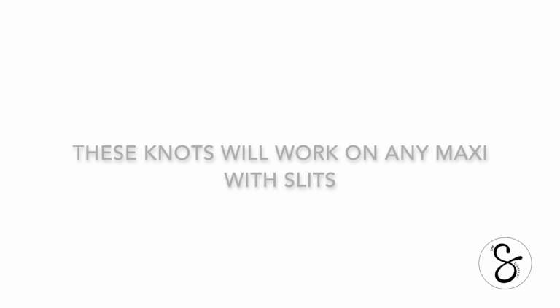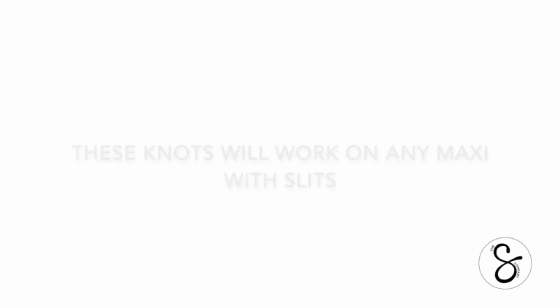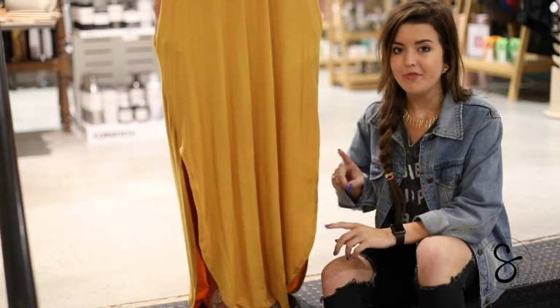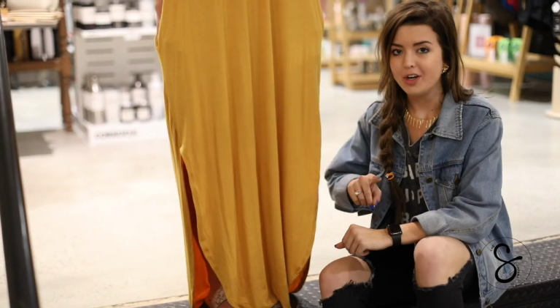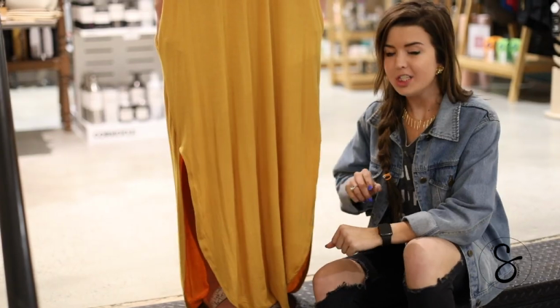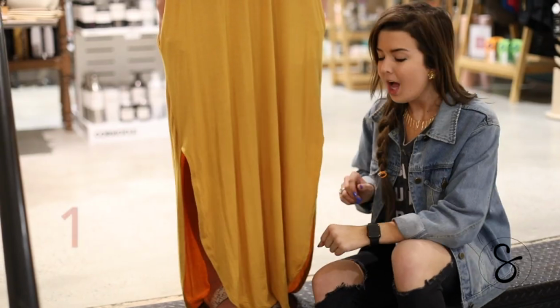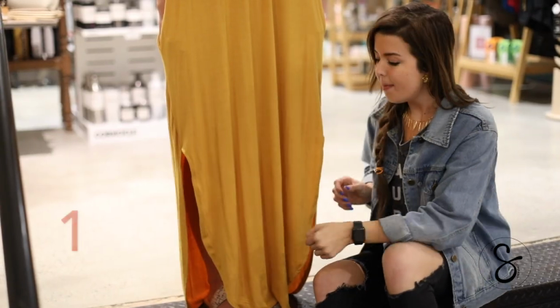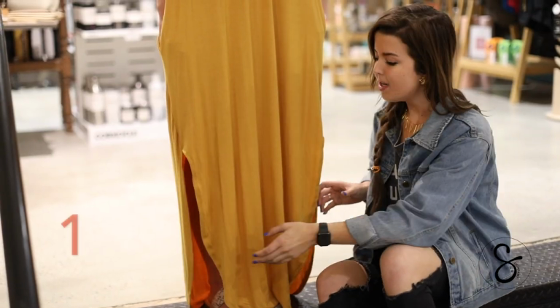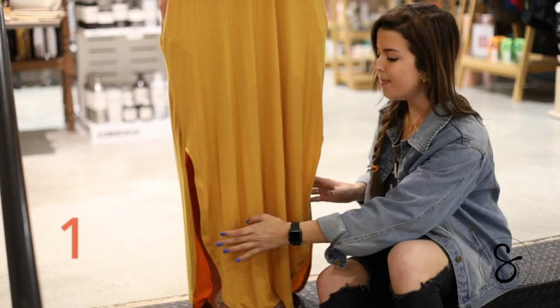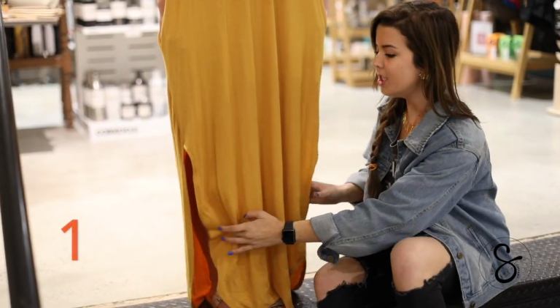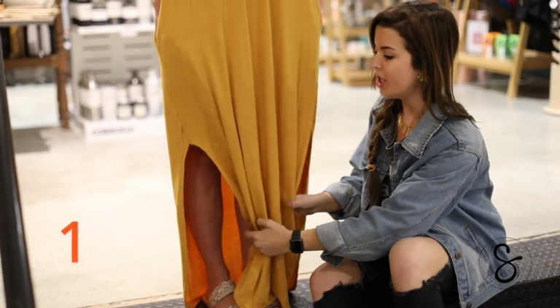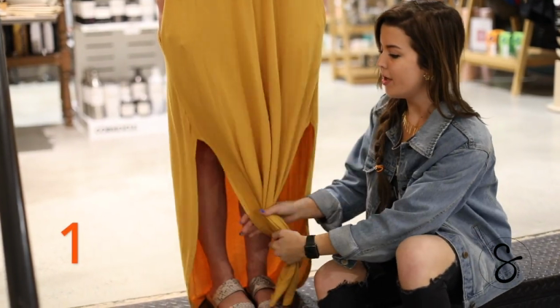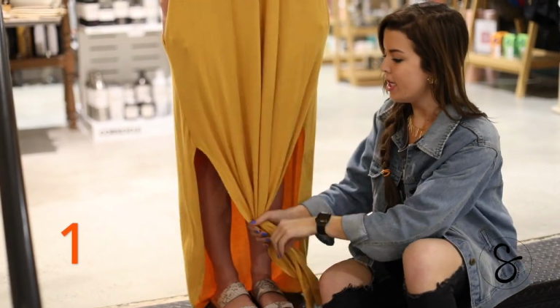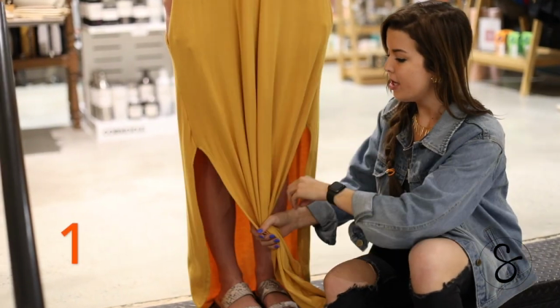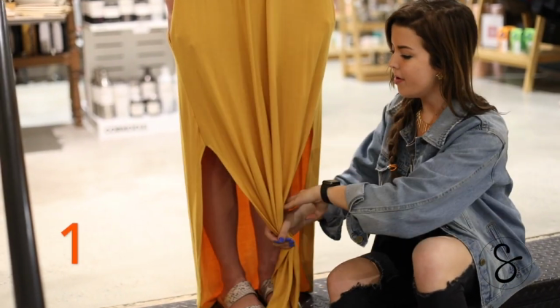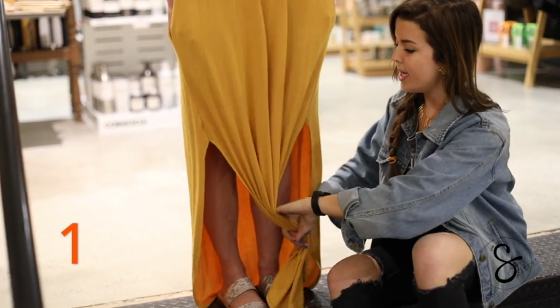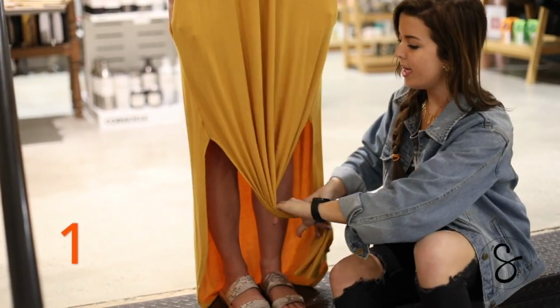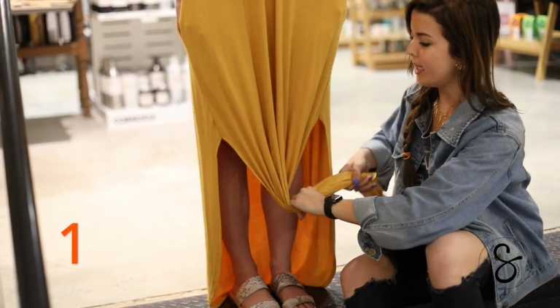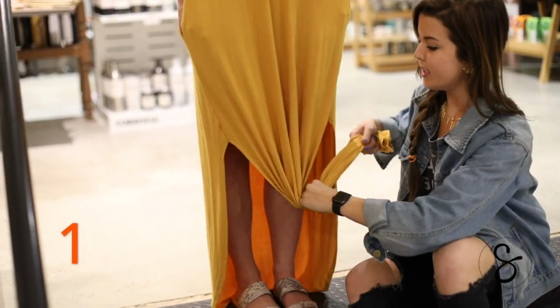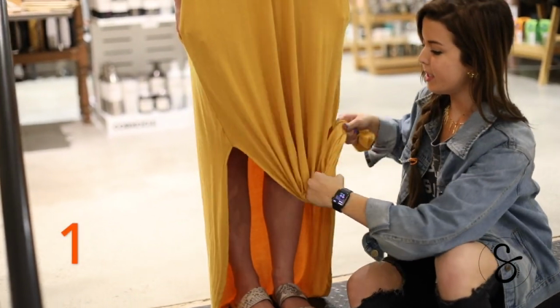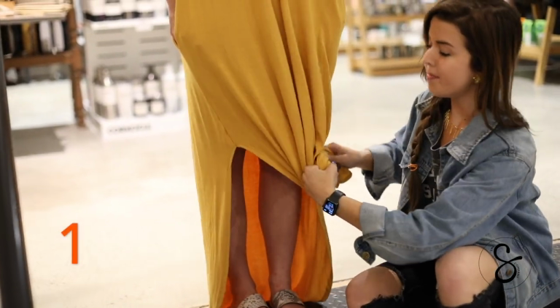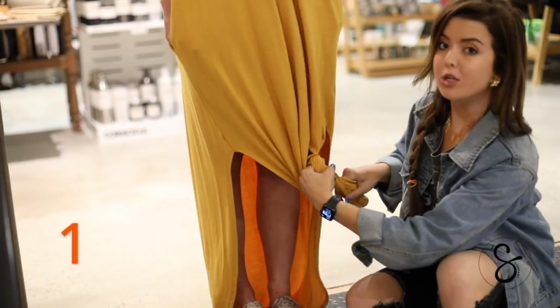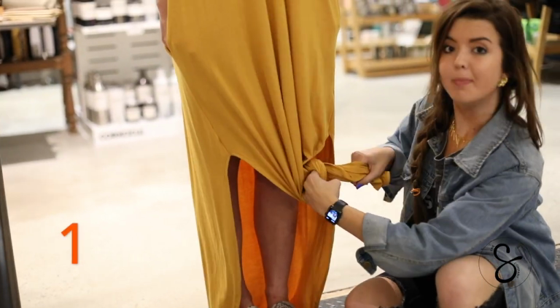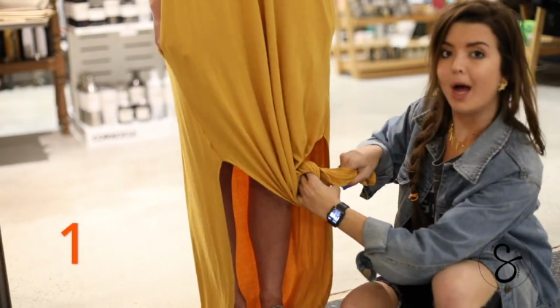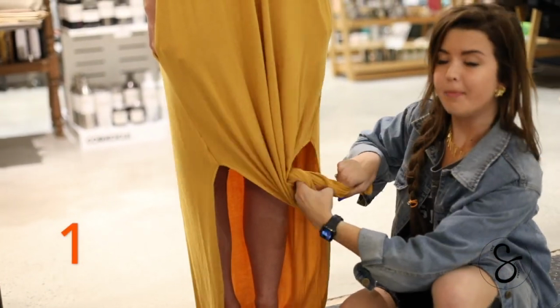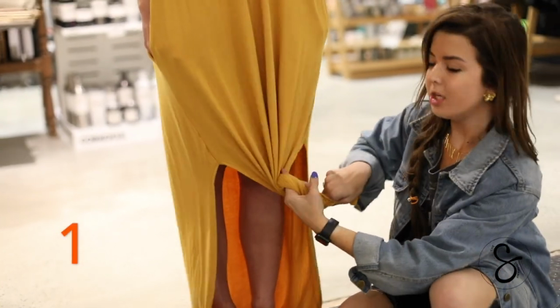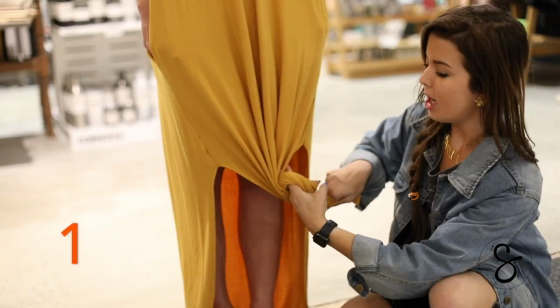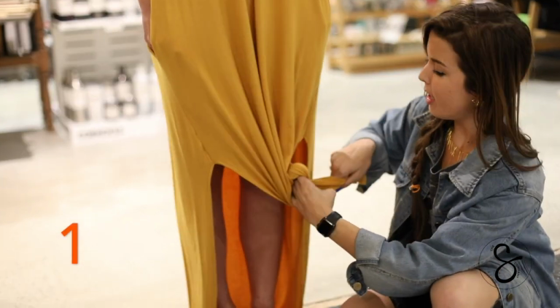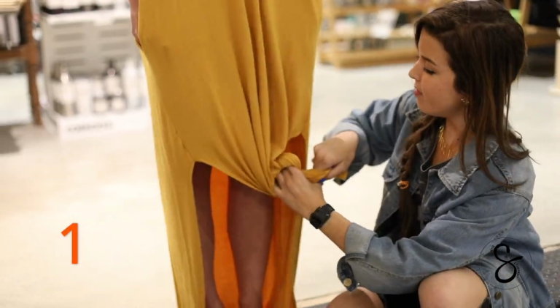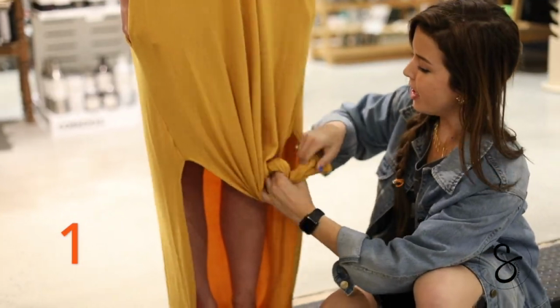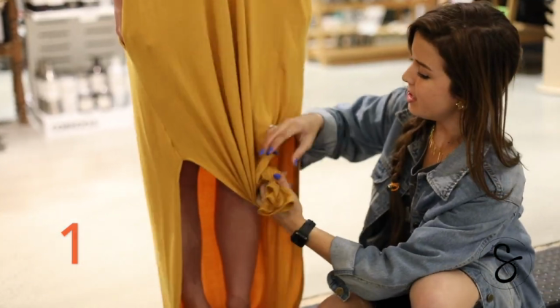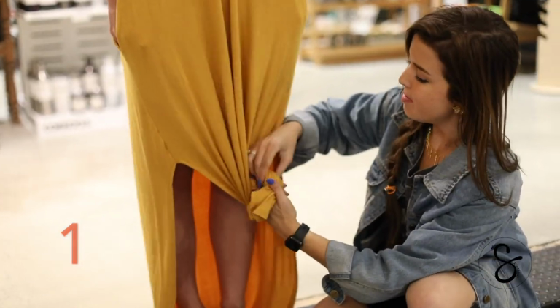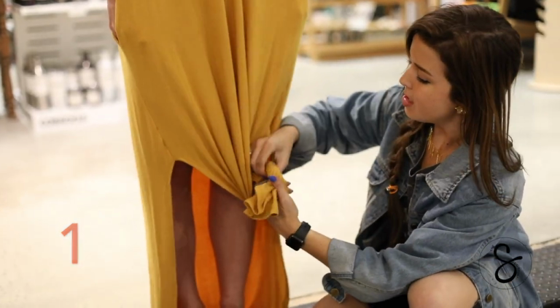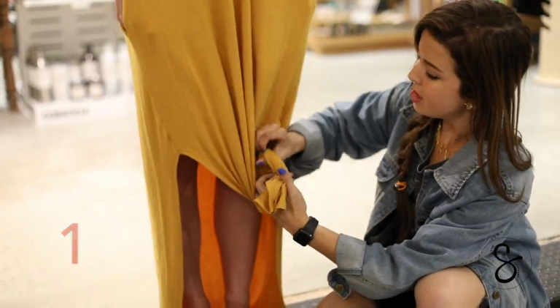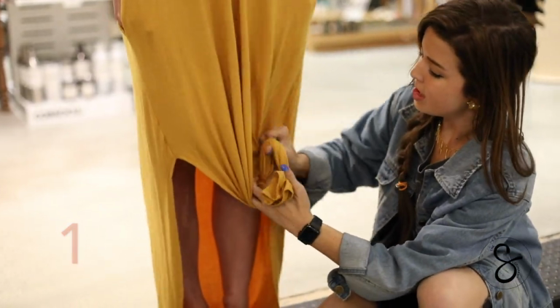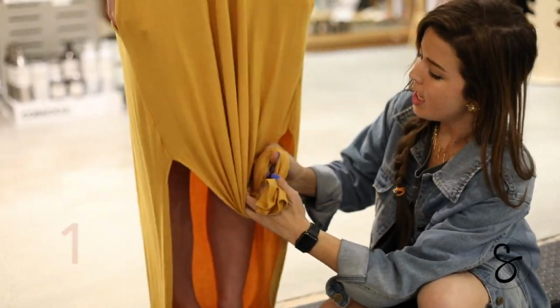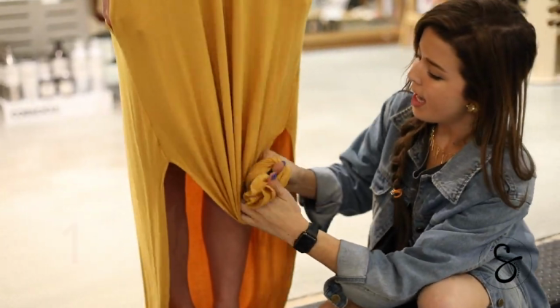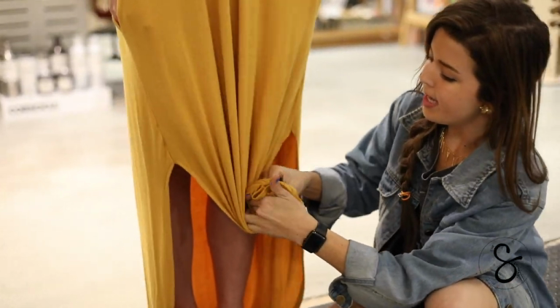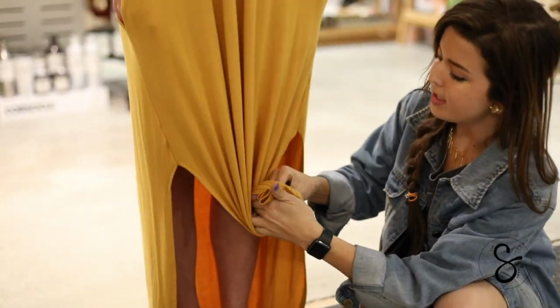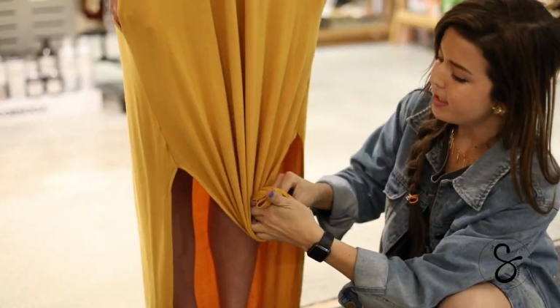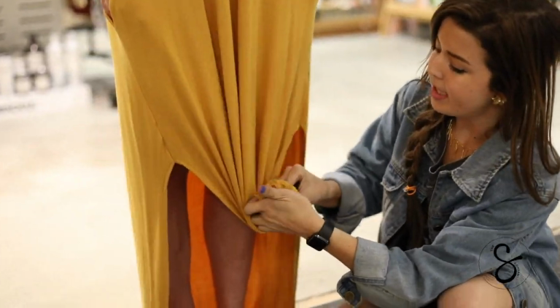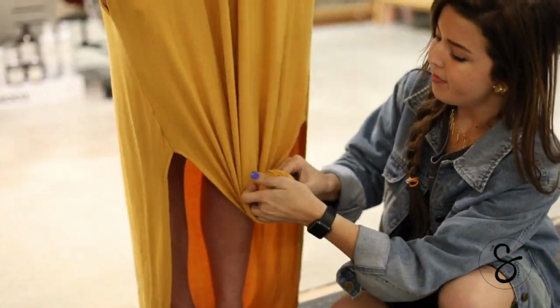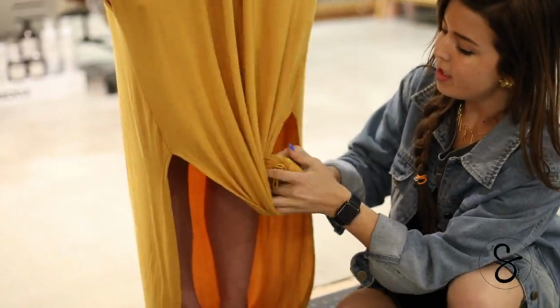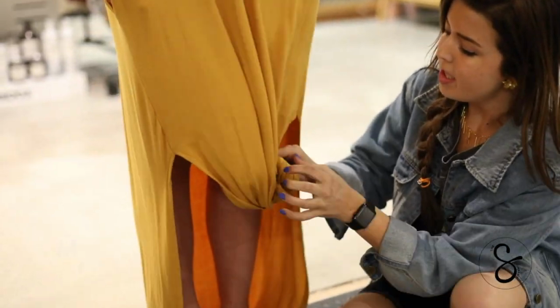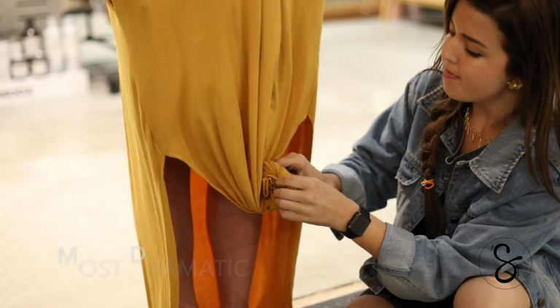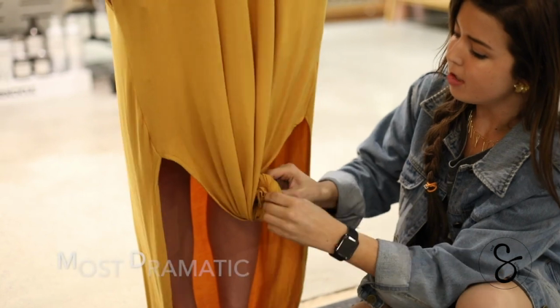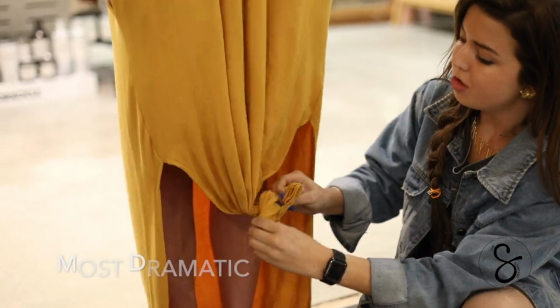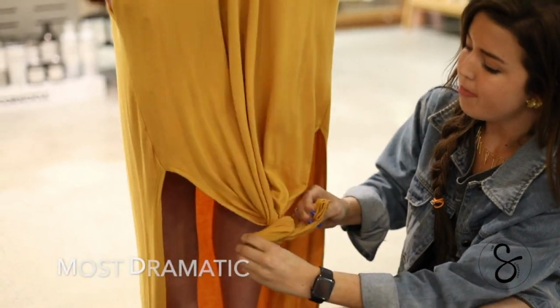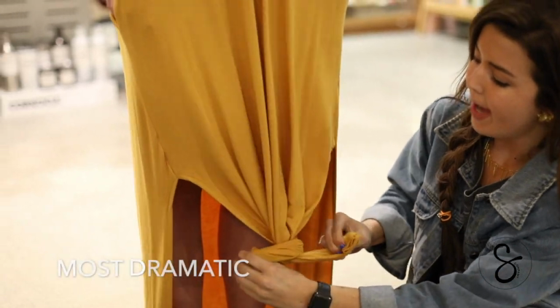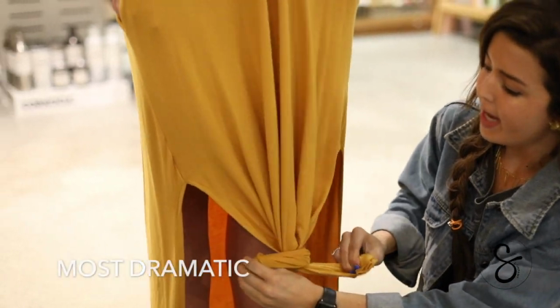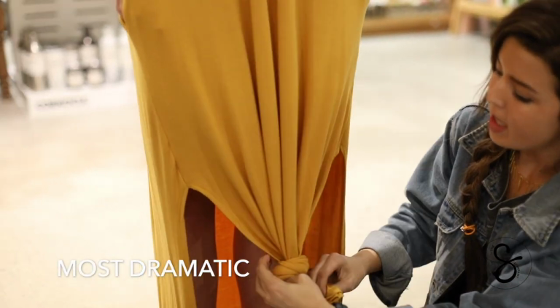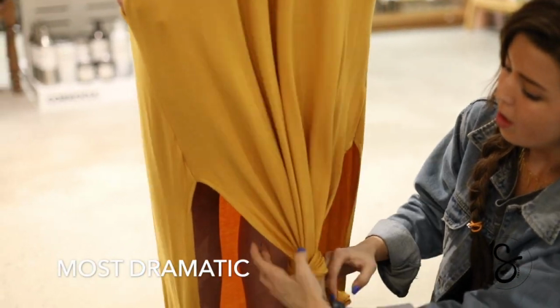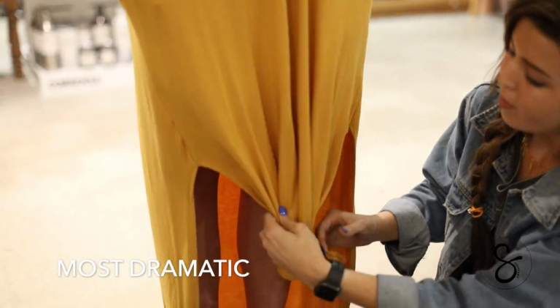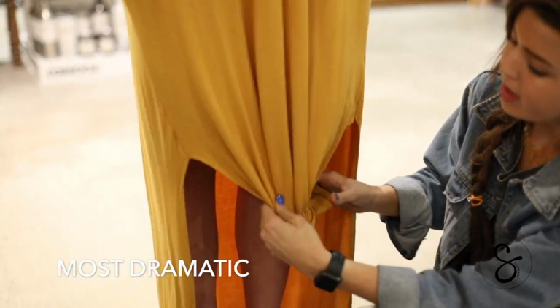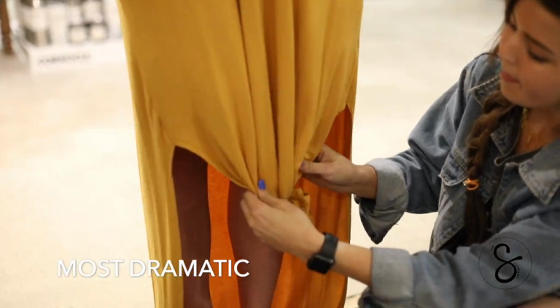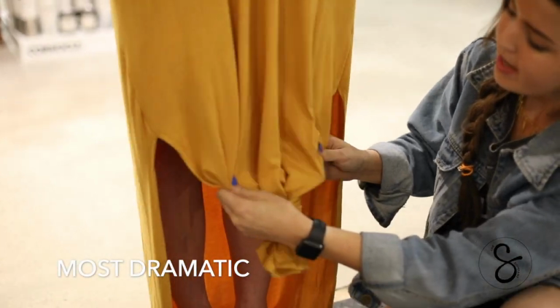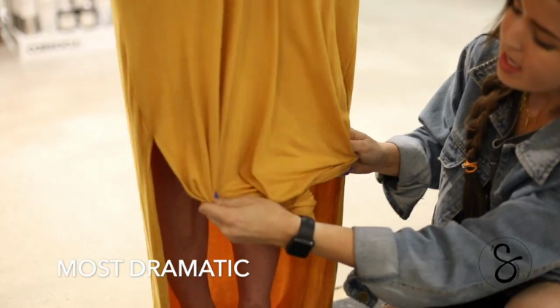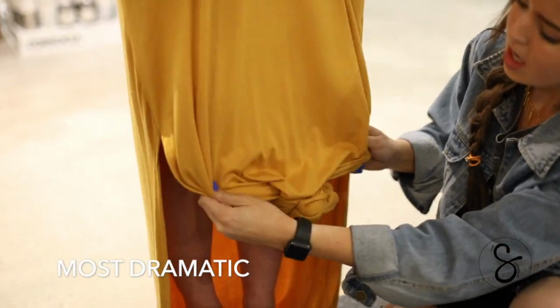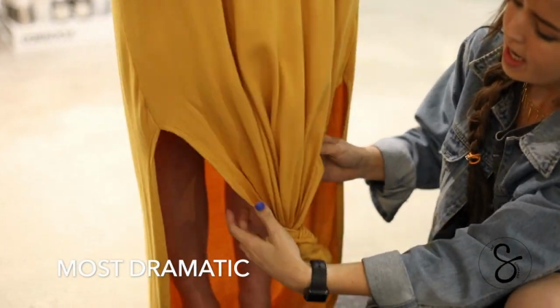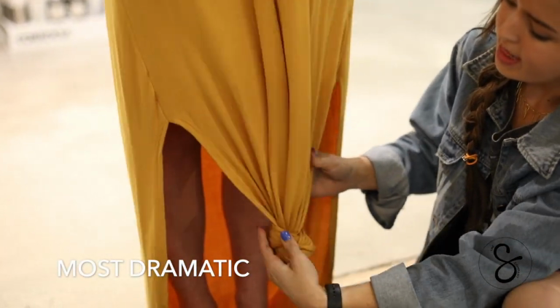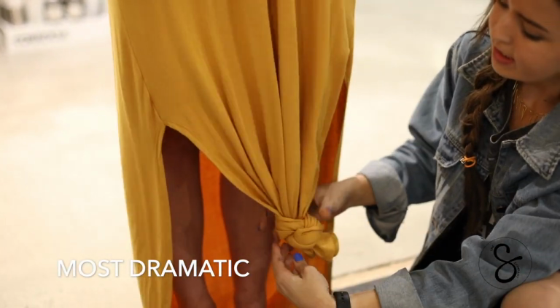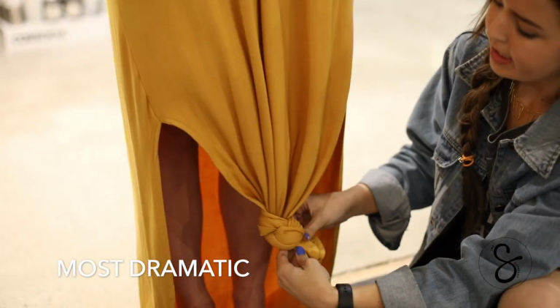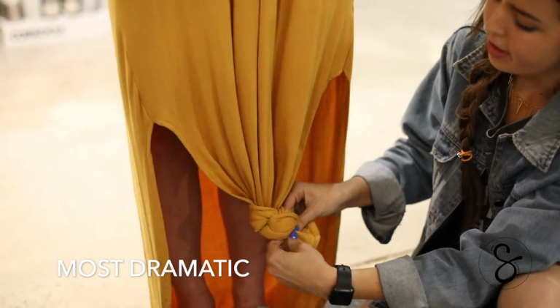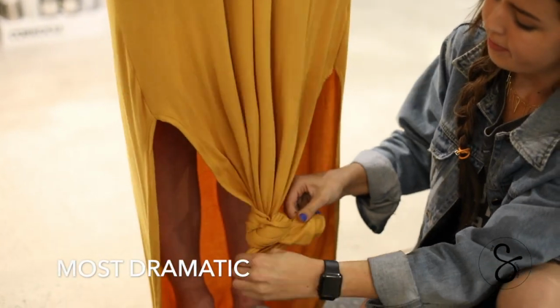The first knot I'm going to be showing you is the most popular out of customers, and it's definitely the most dramatic with the big knot in the skirt.